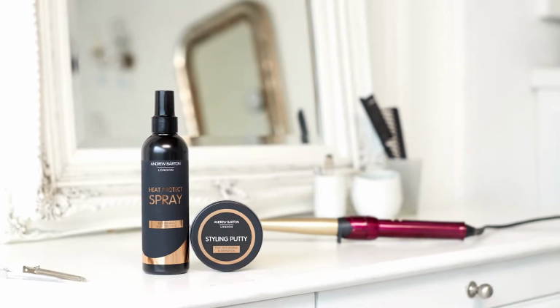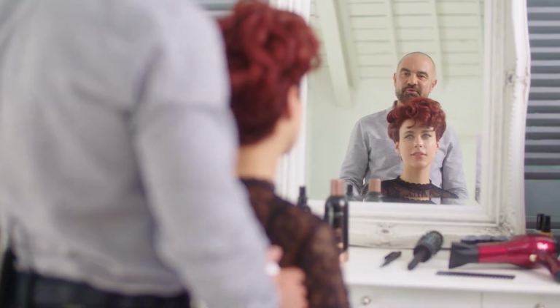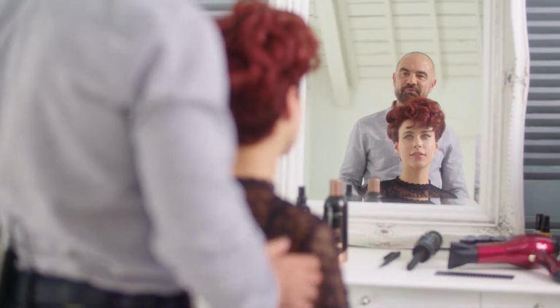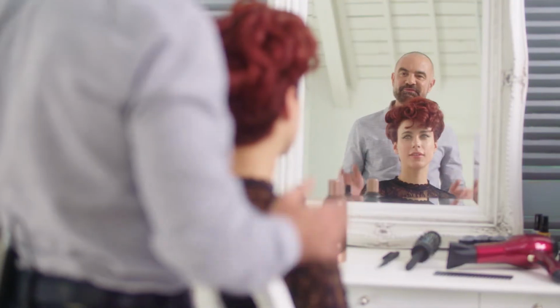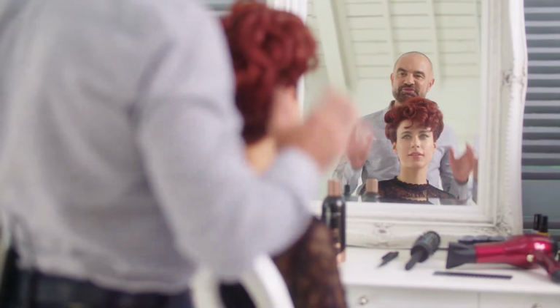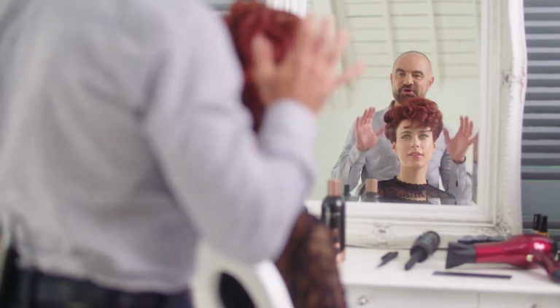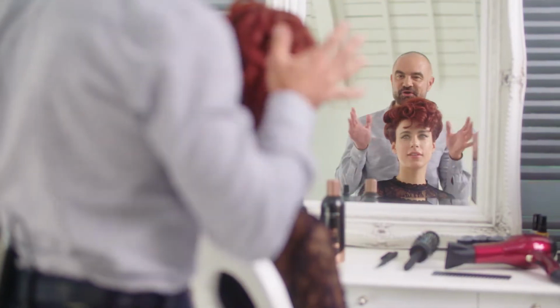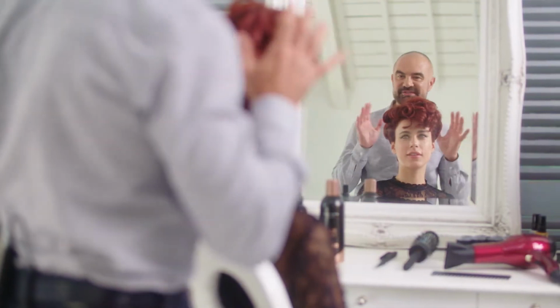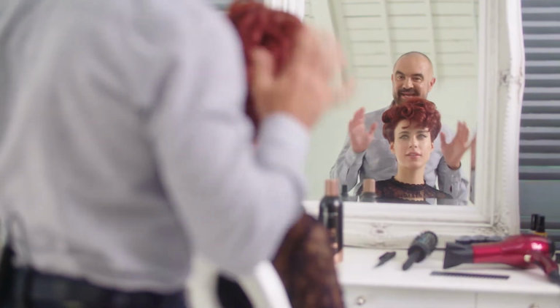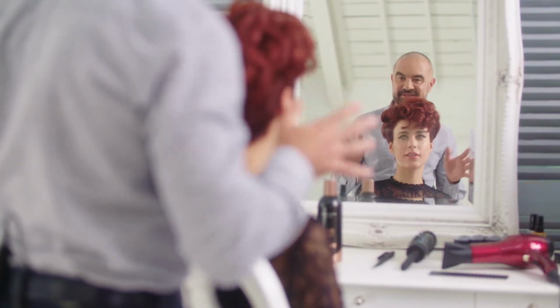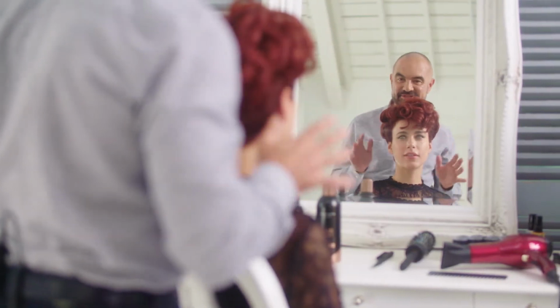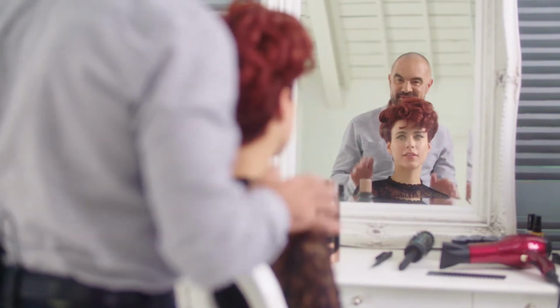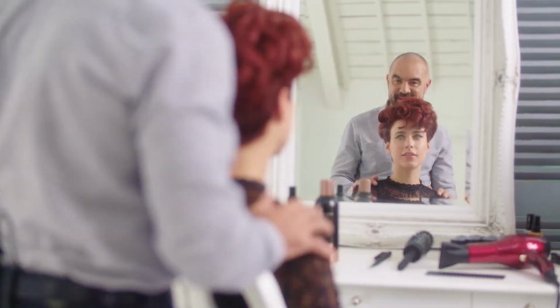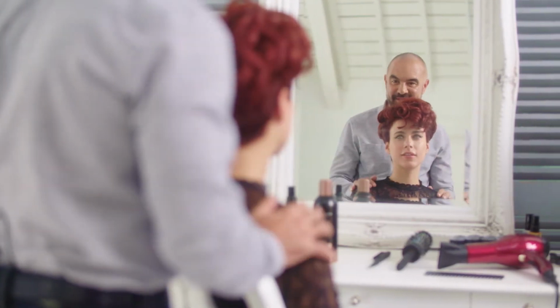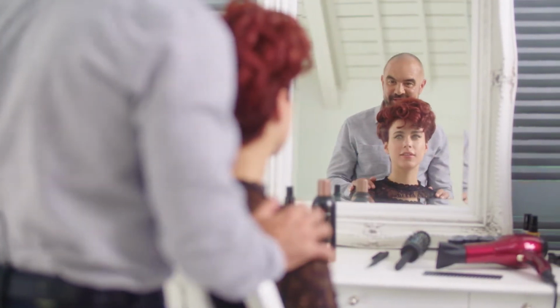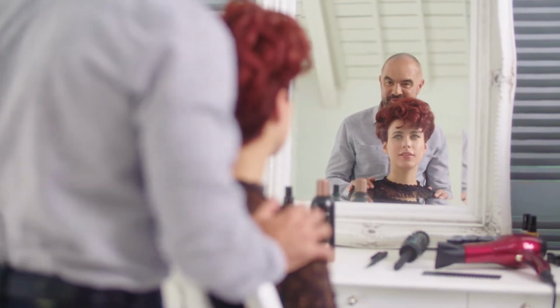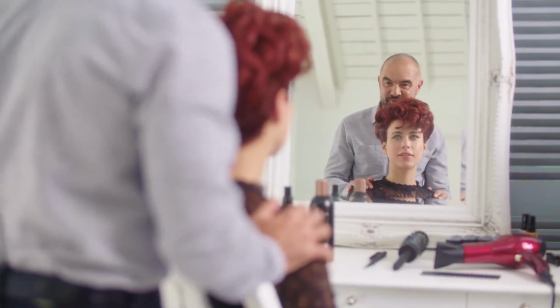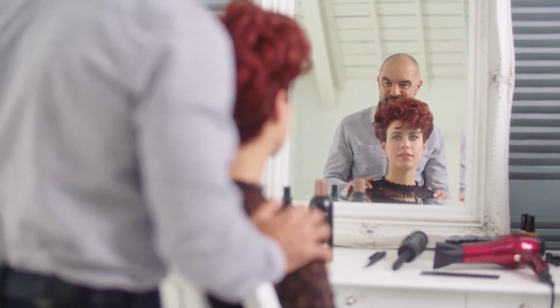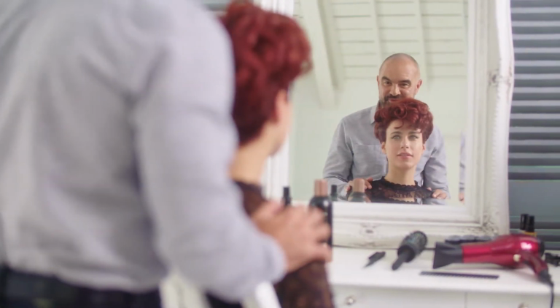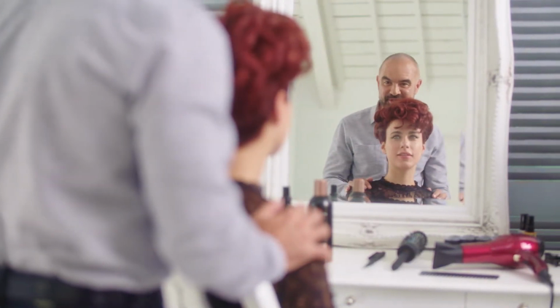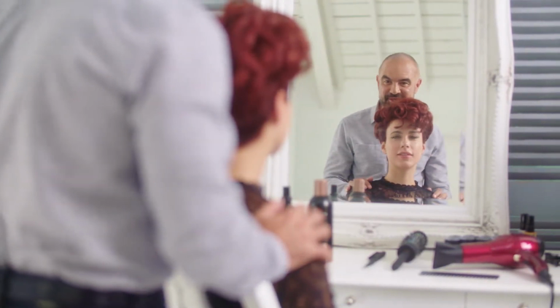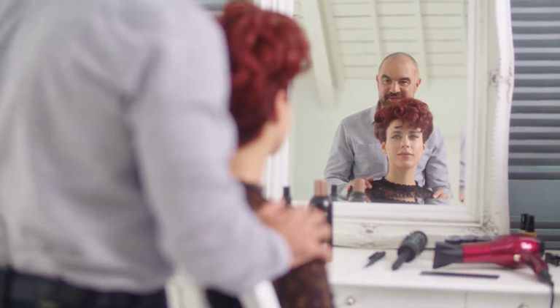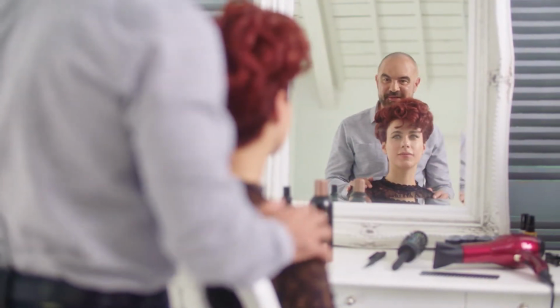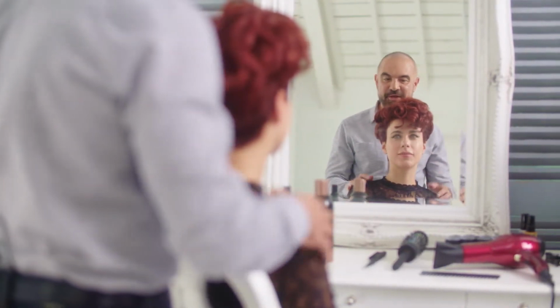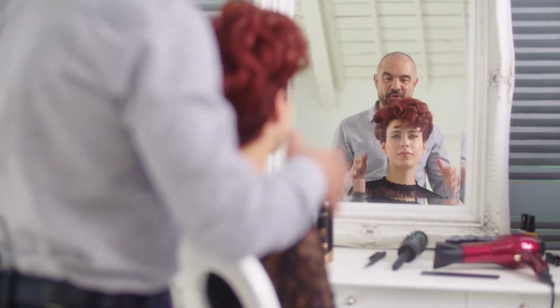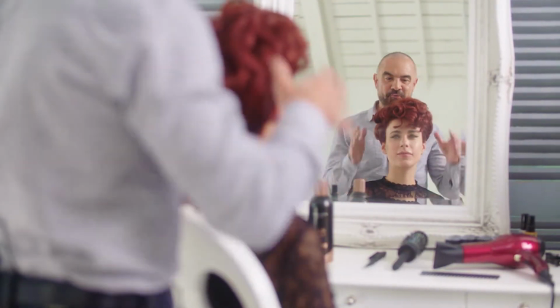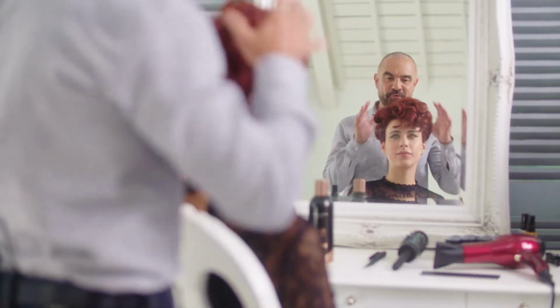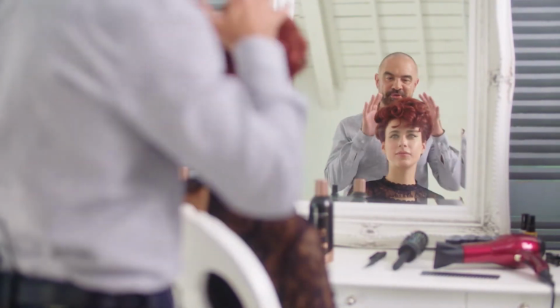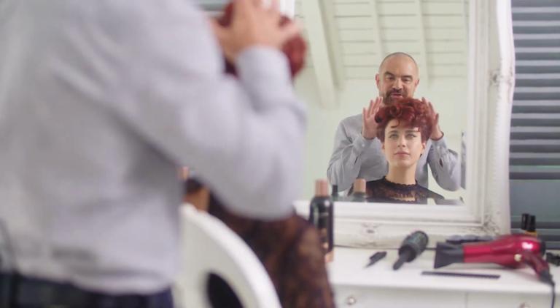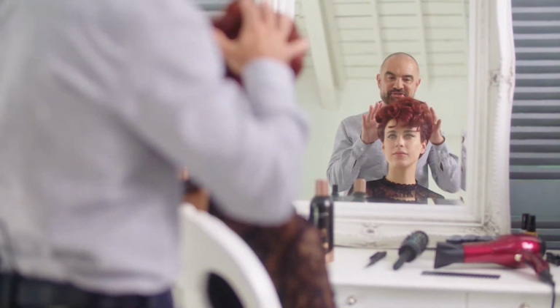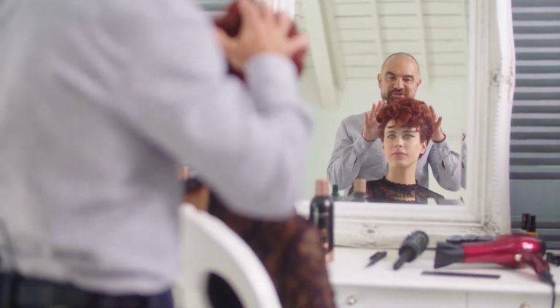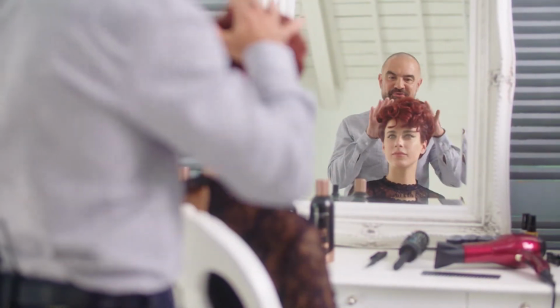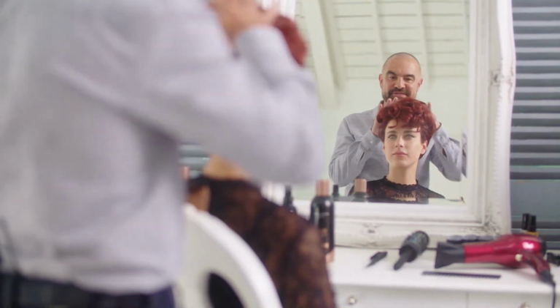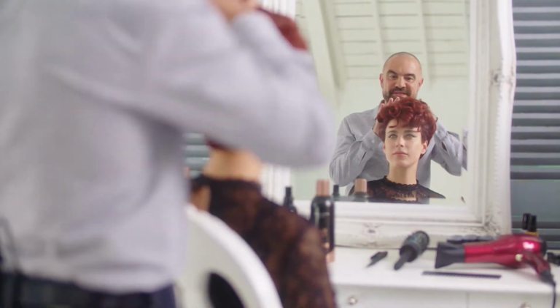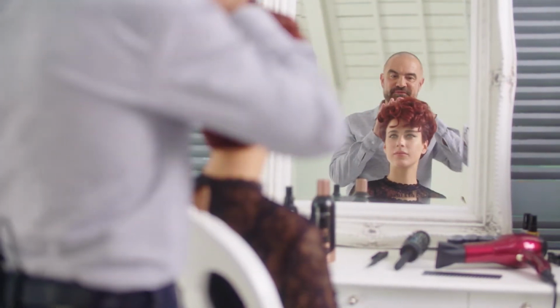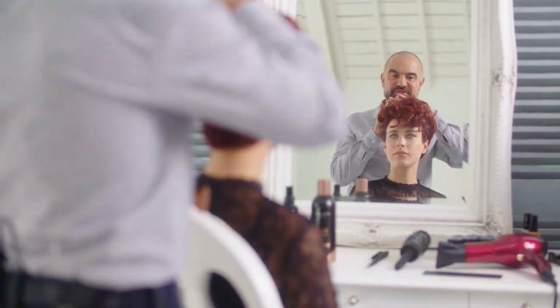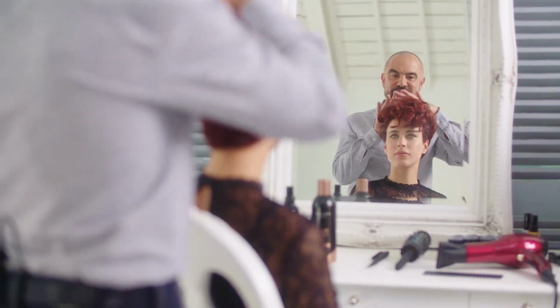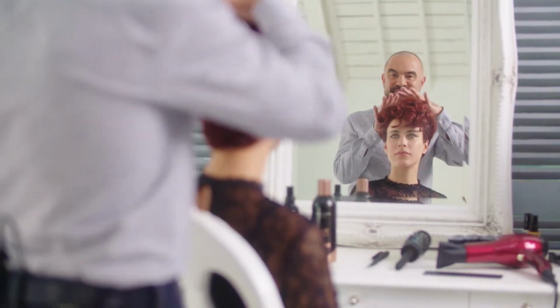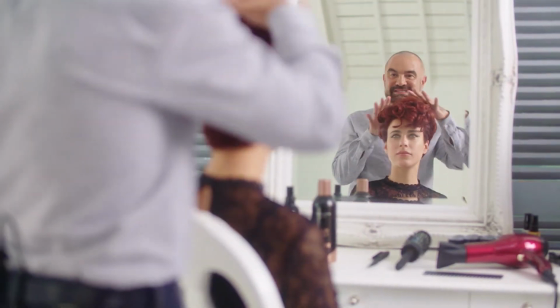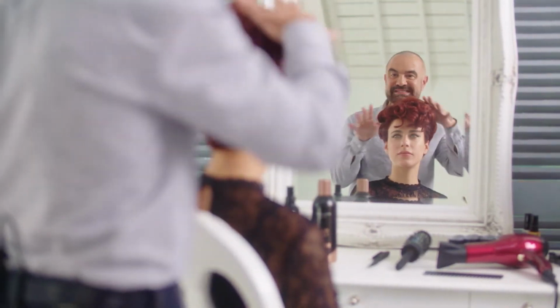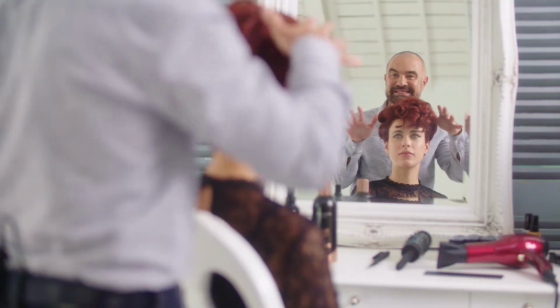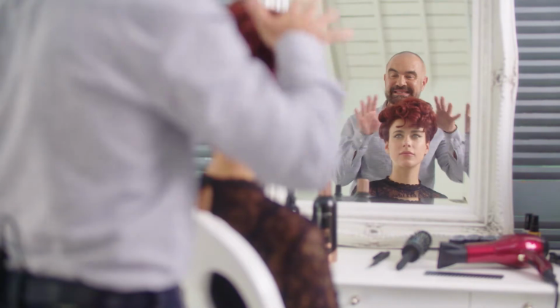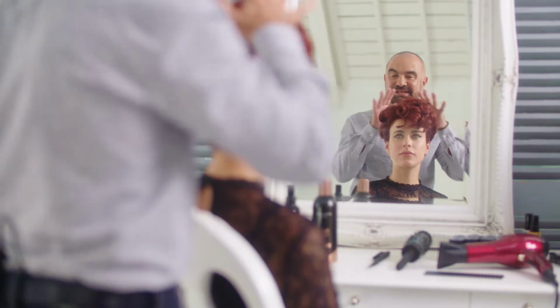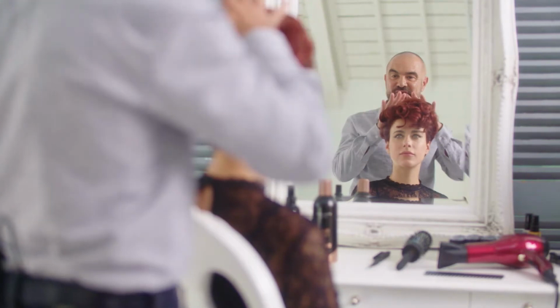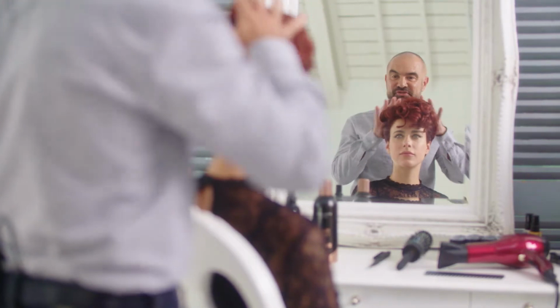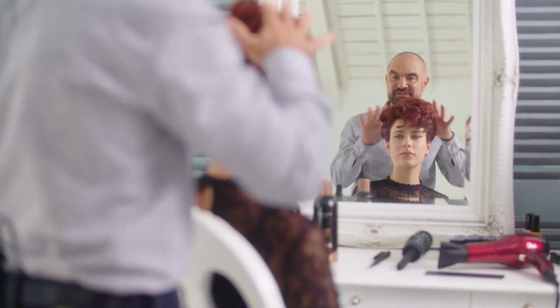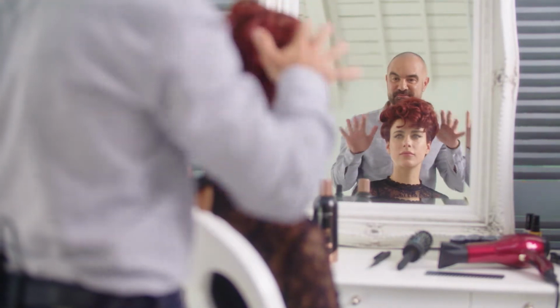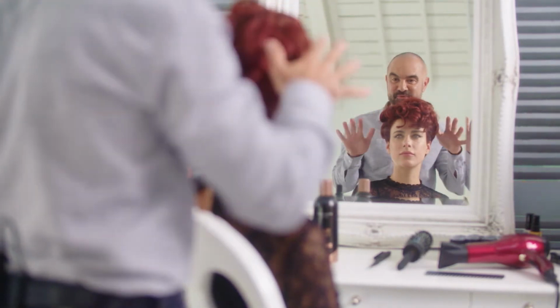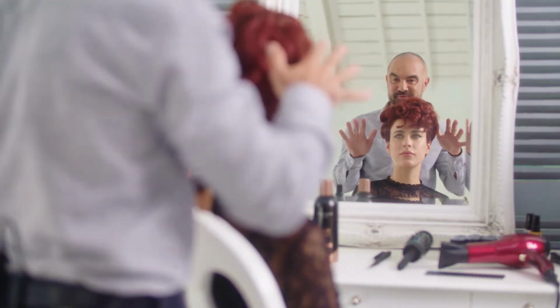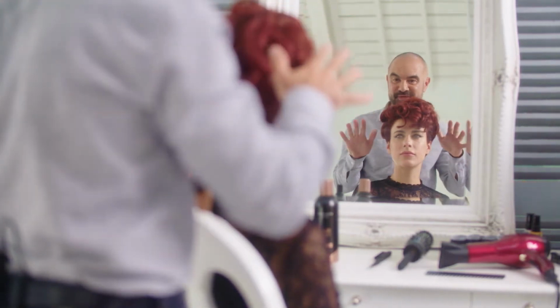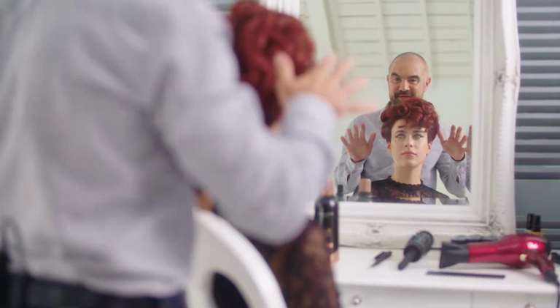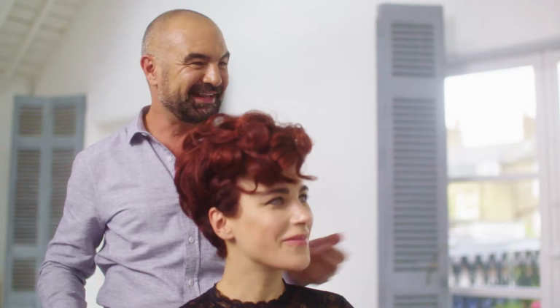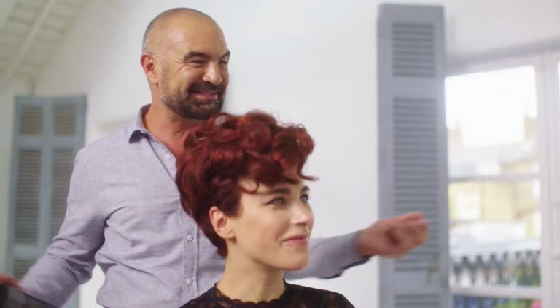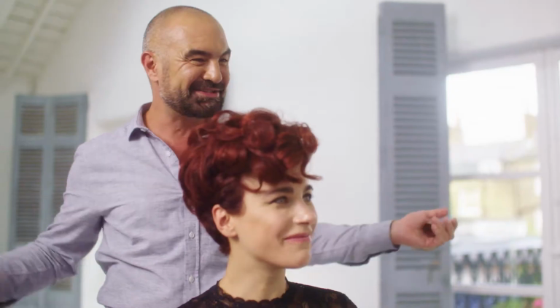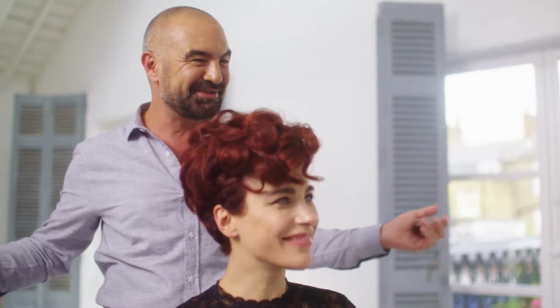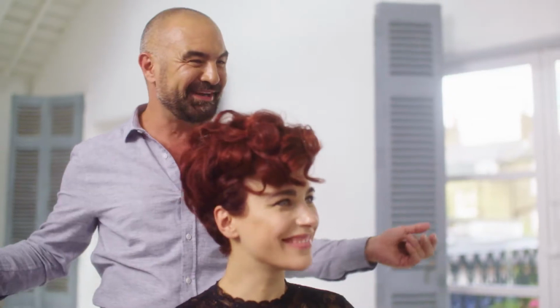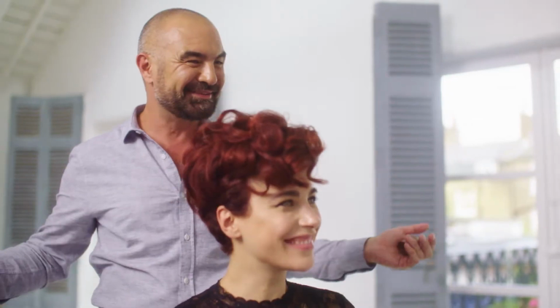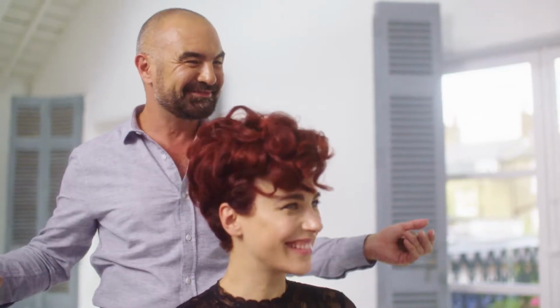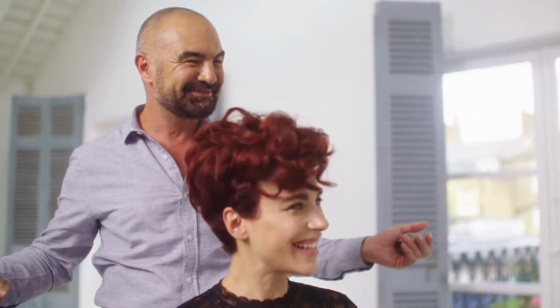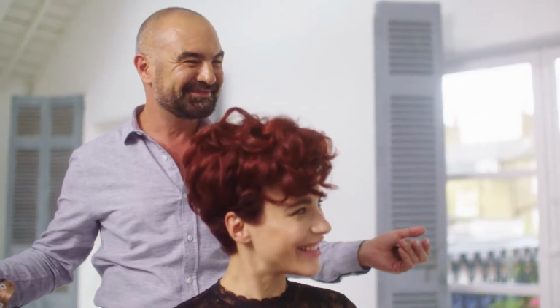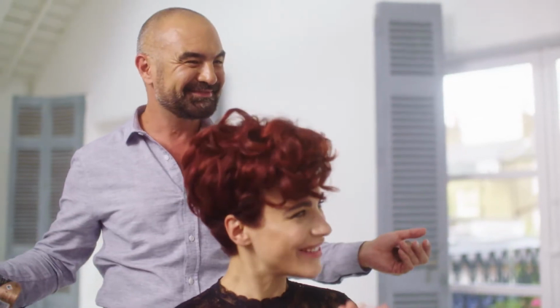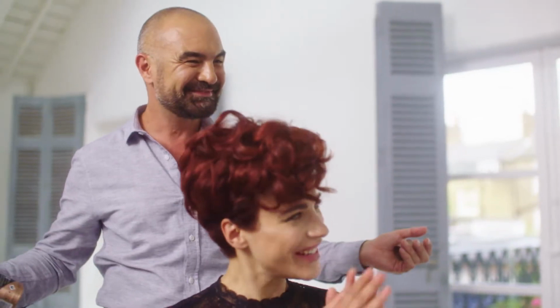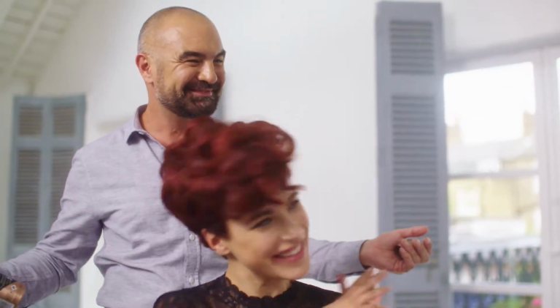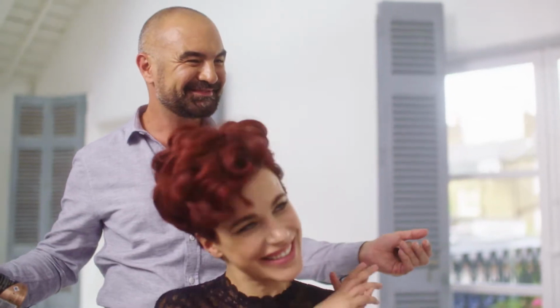With short textured hair like yours, Jada, what we're going to do is give you something sleeker and smoother. Let's do it!